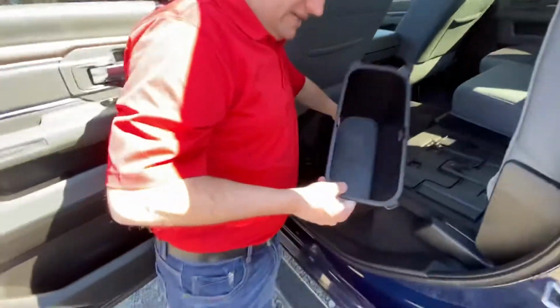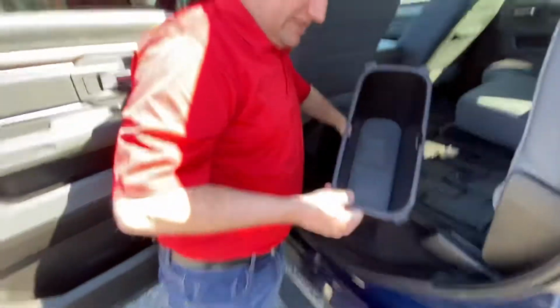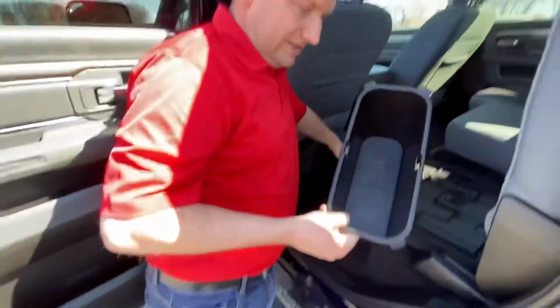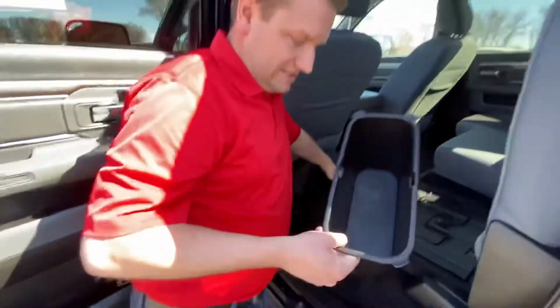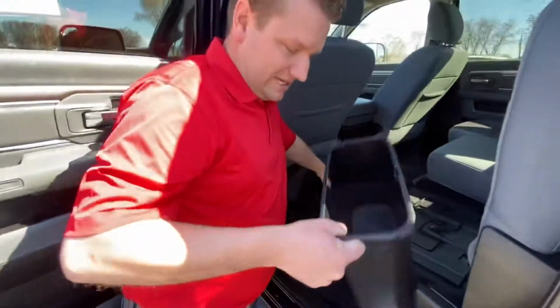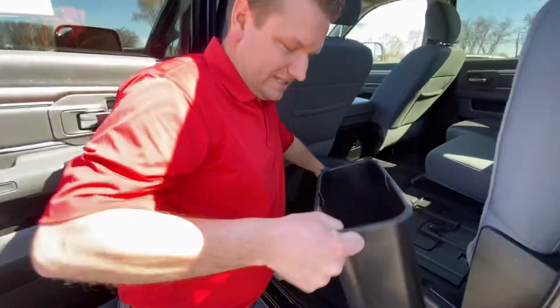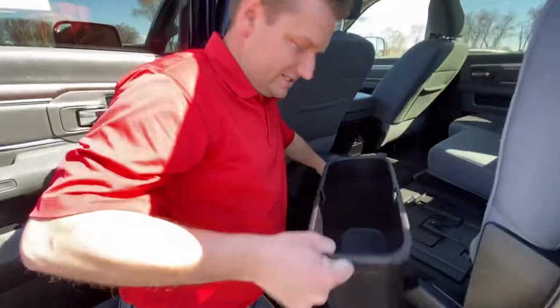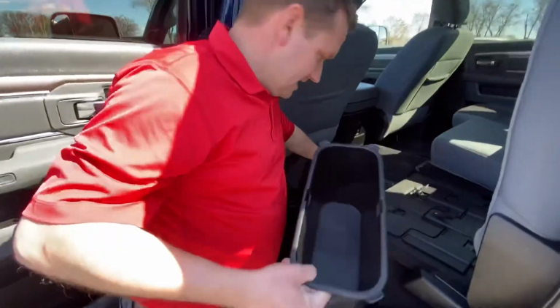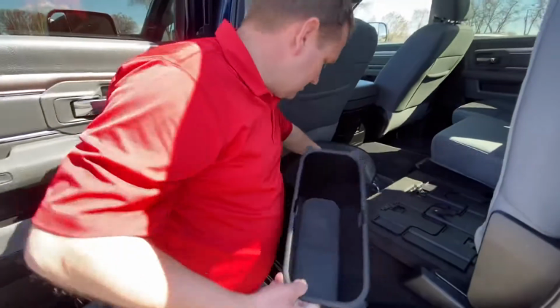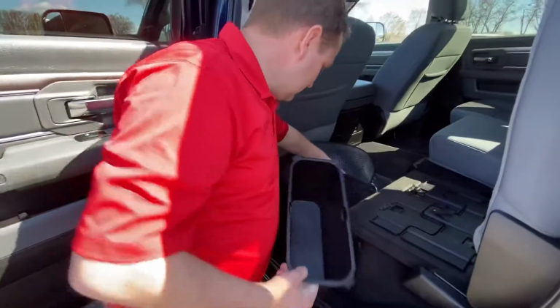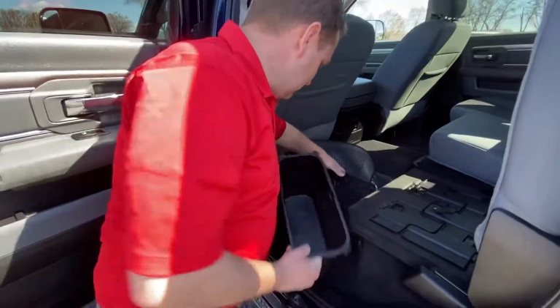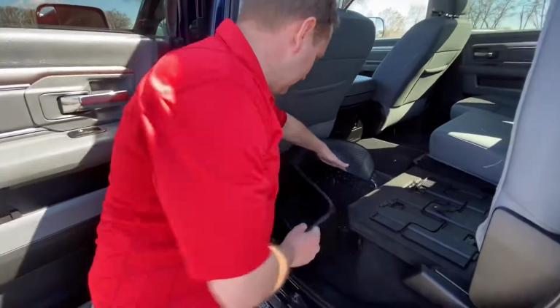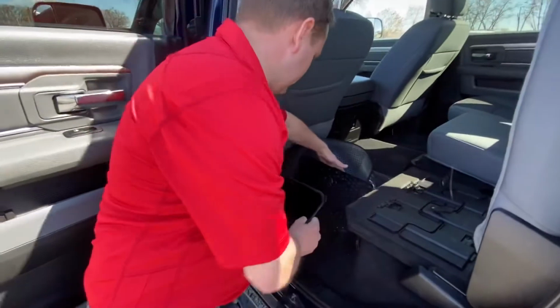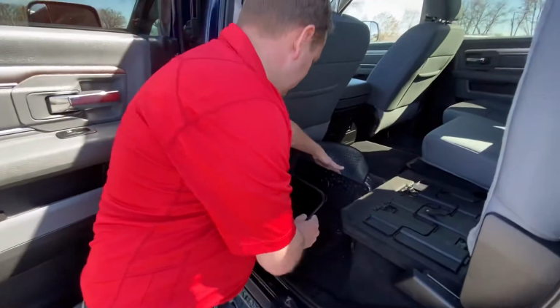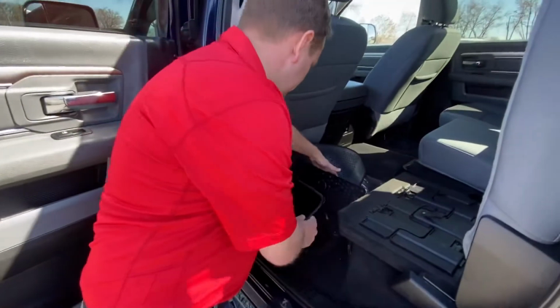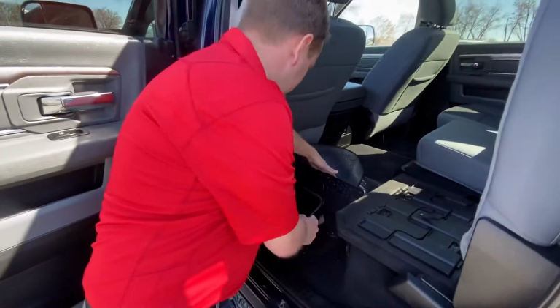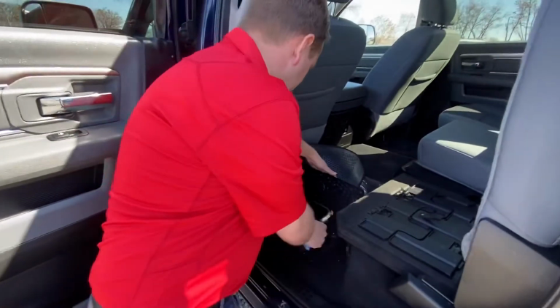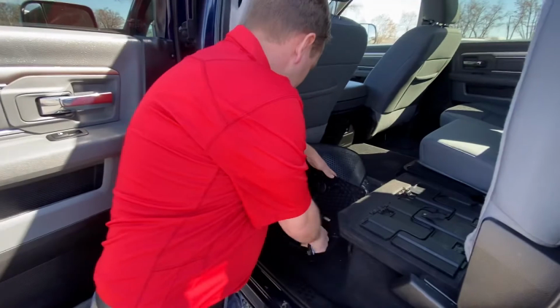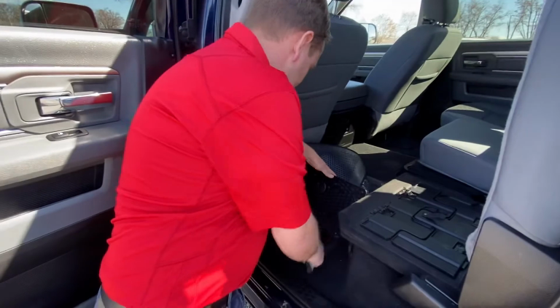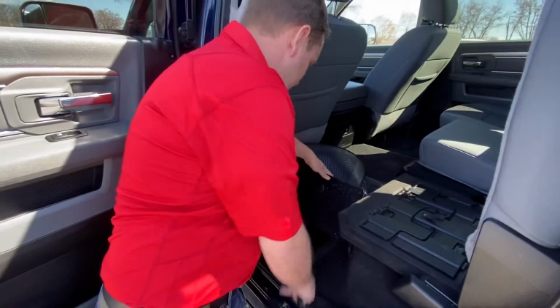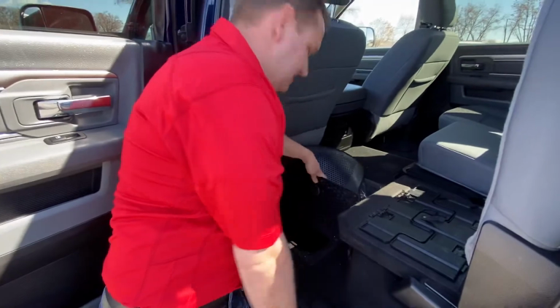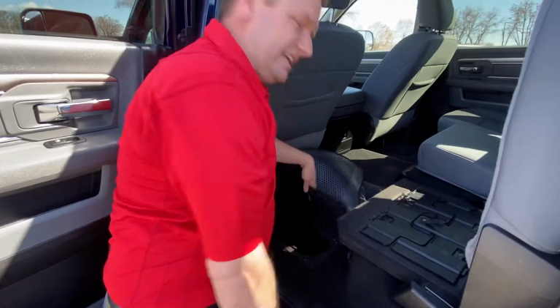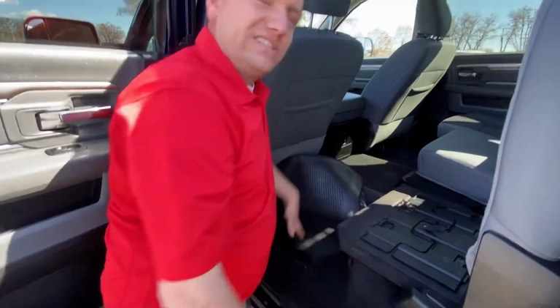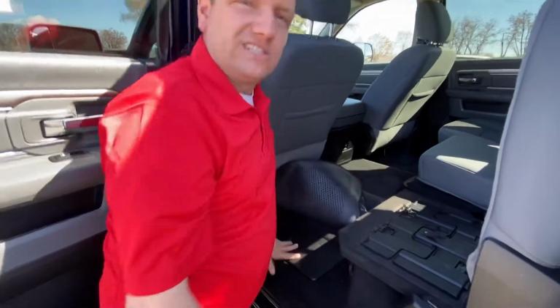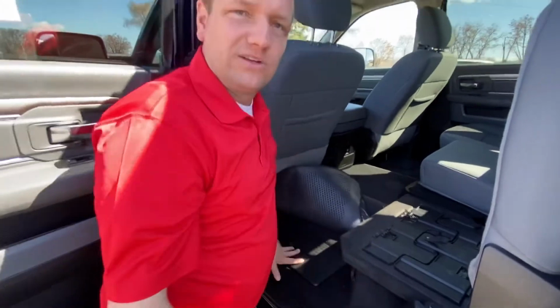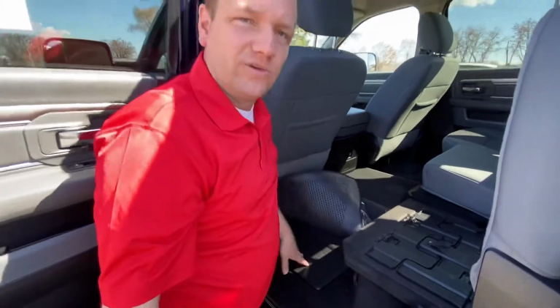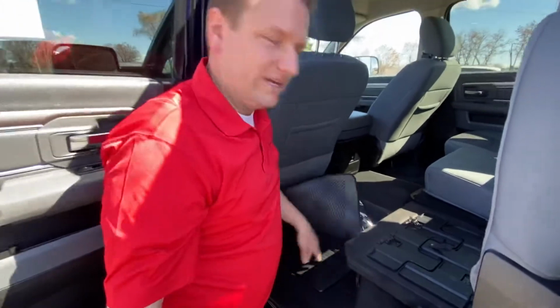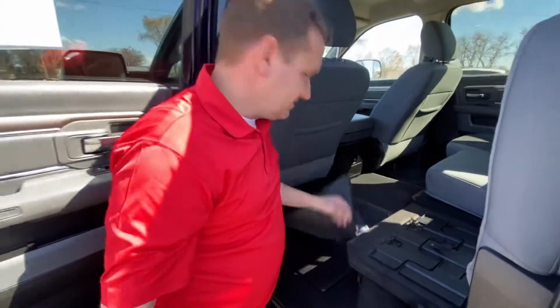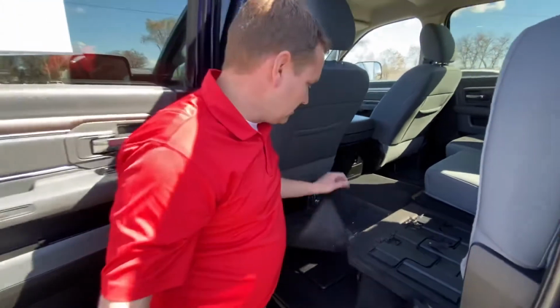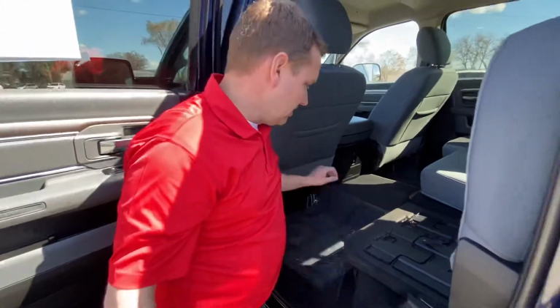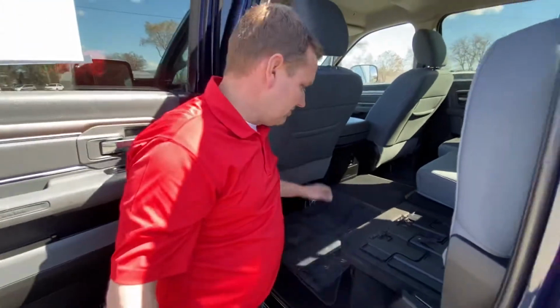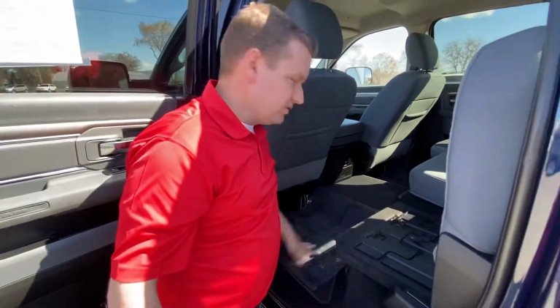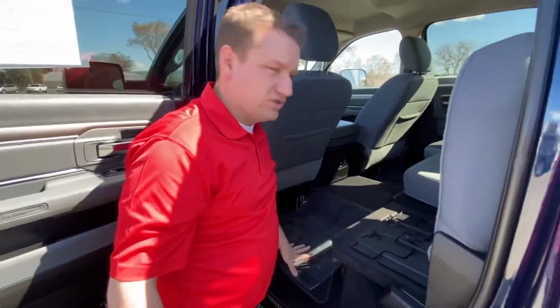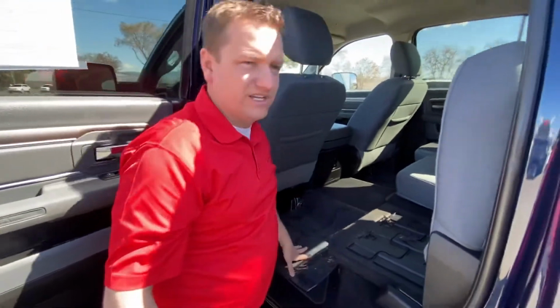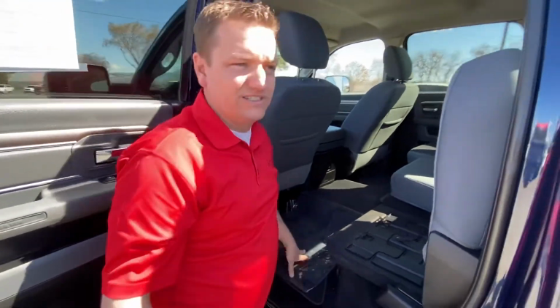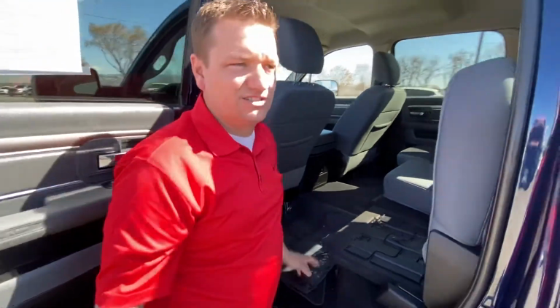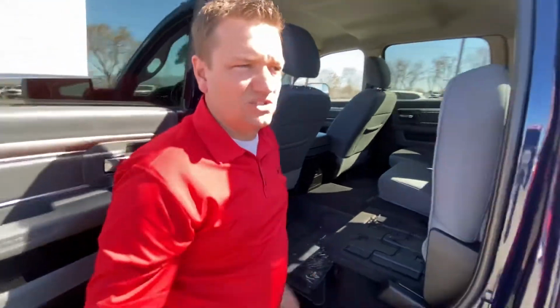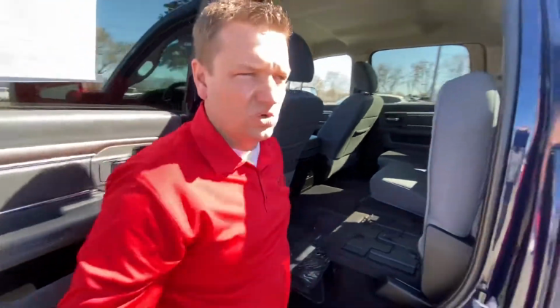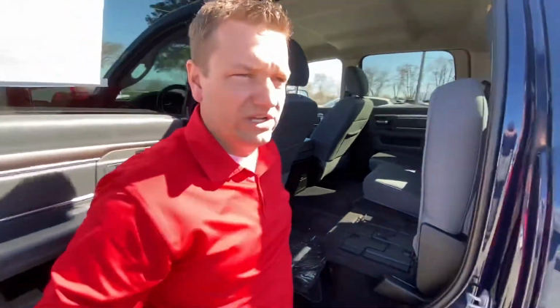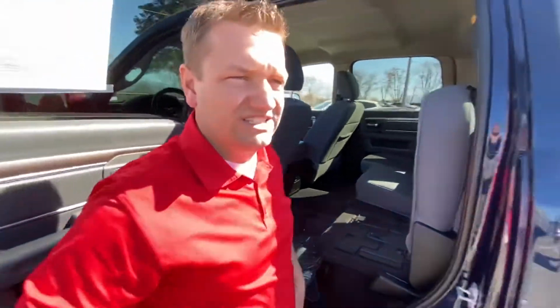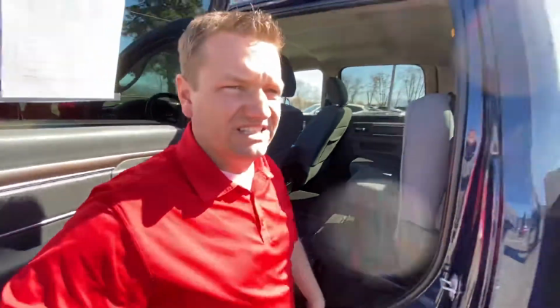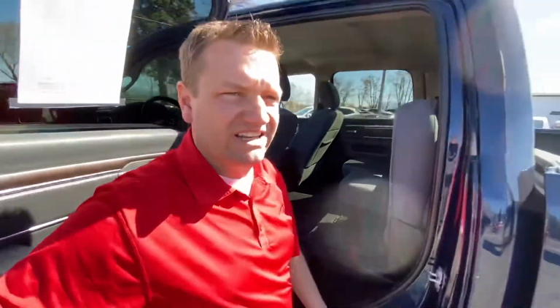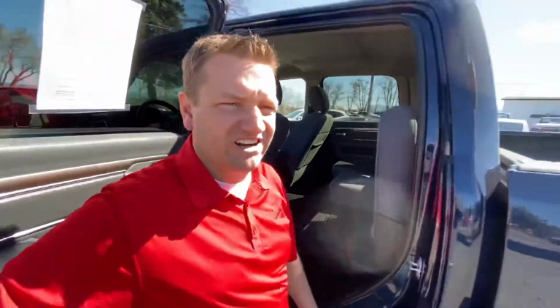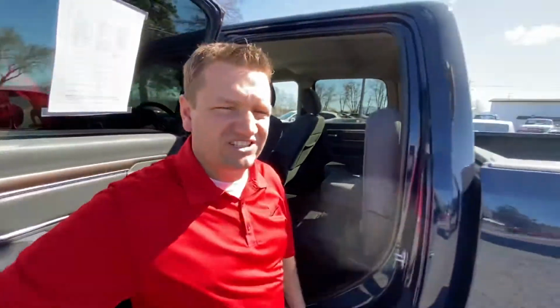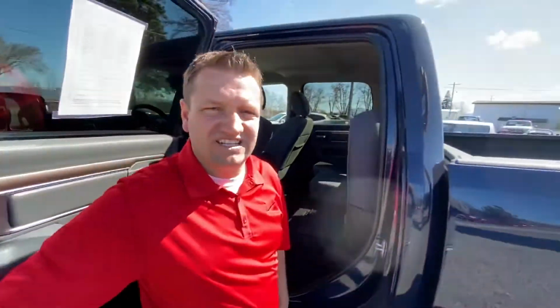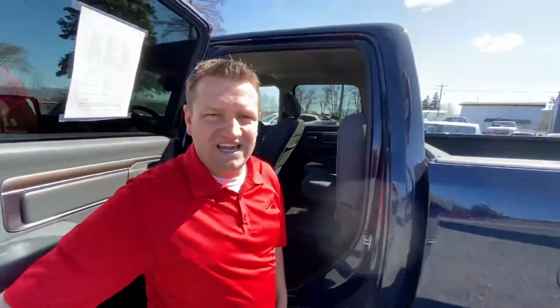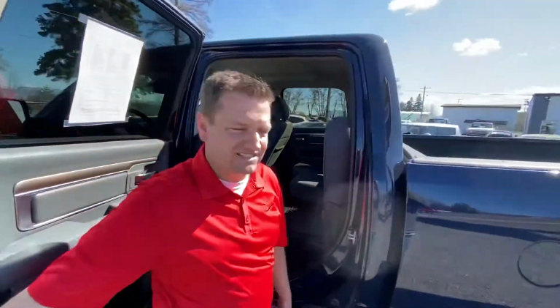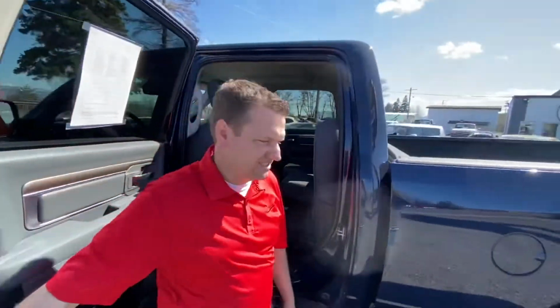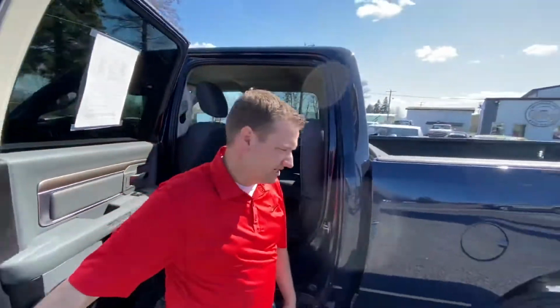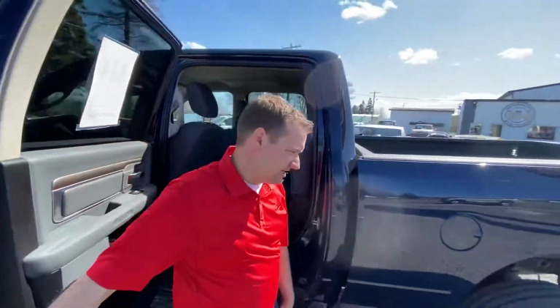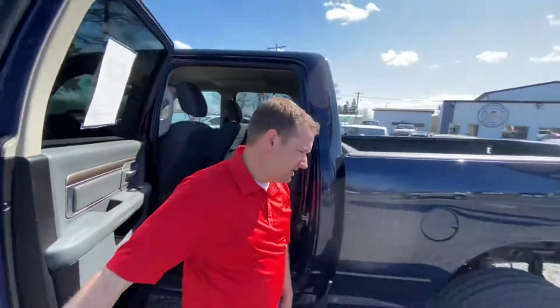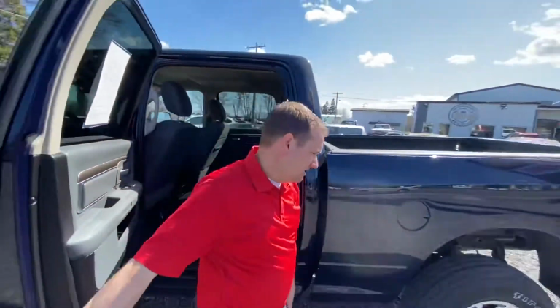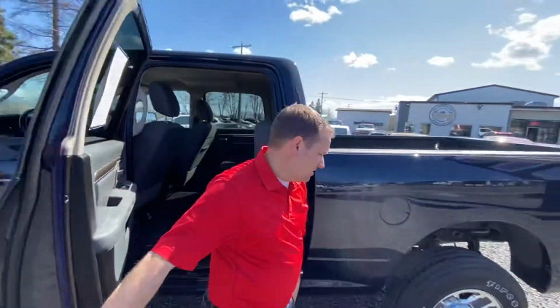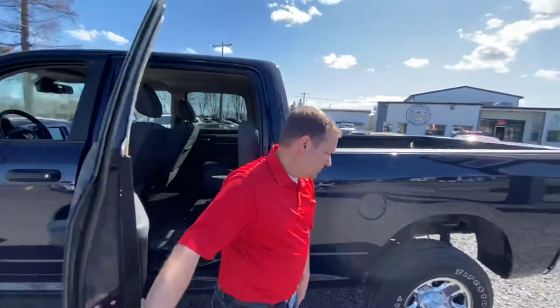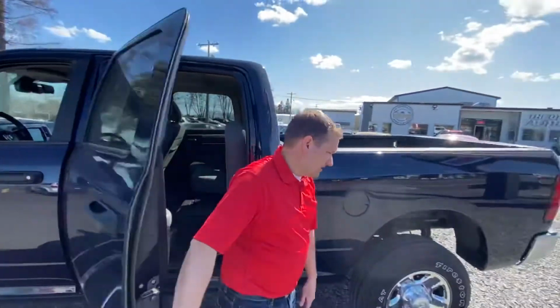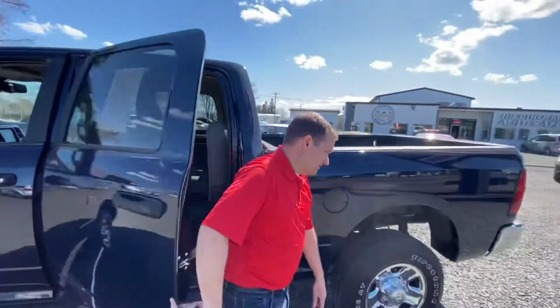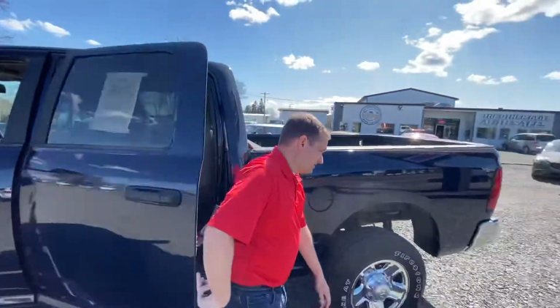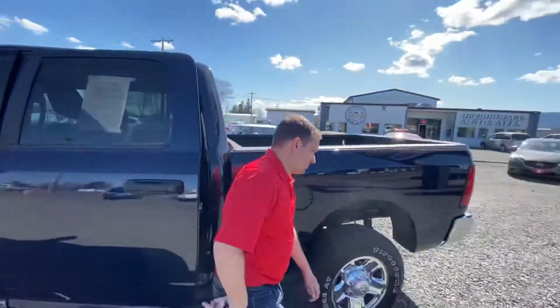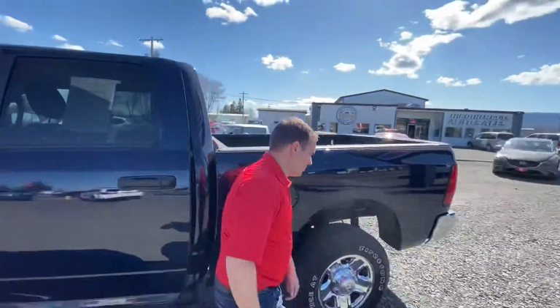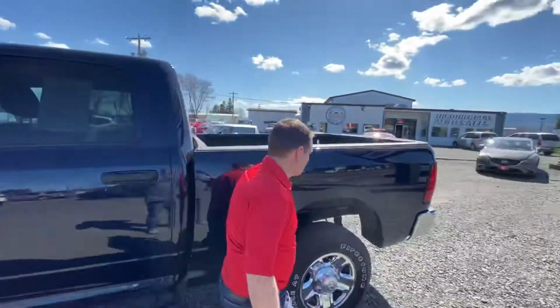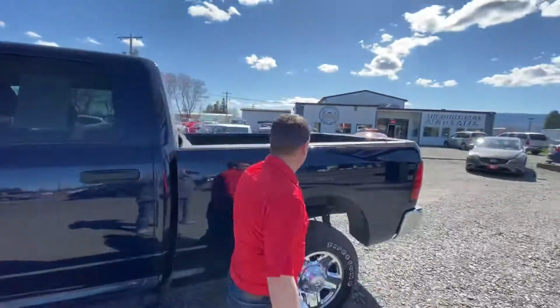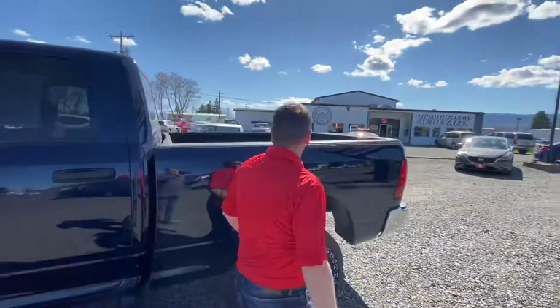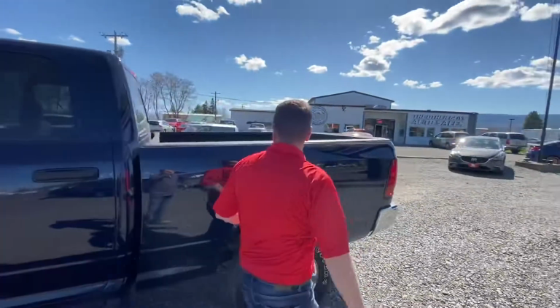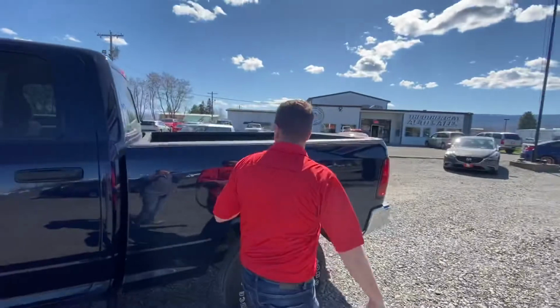It also has cargo boxes in the floor, and these guys are removable. You can take these out, clean them, easily reinstall them. Put your kids' toys in there, snacks in there — whatever's going to work best for you.